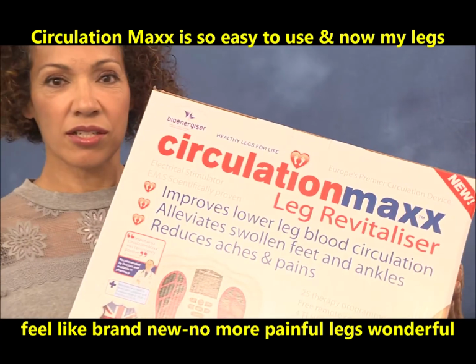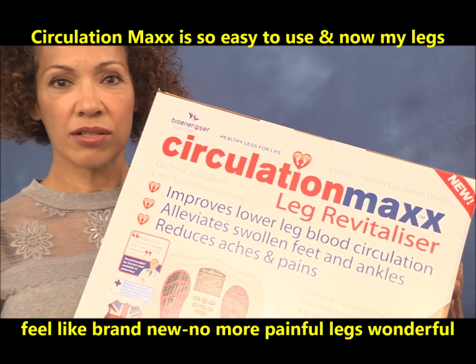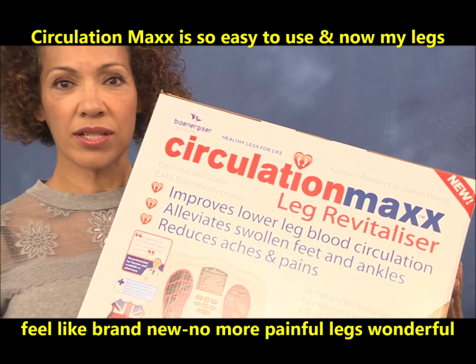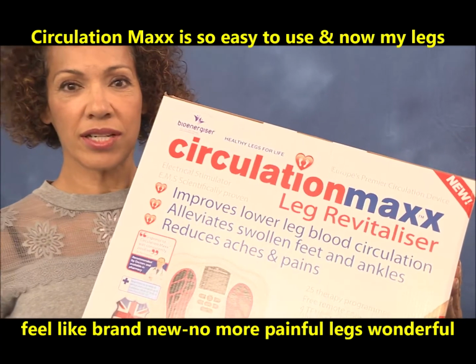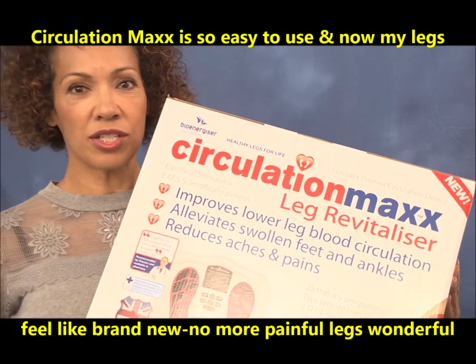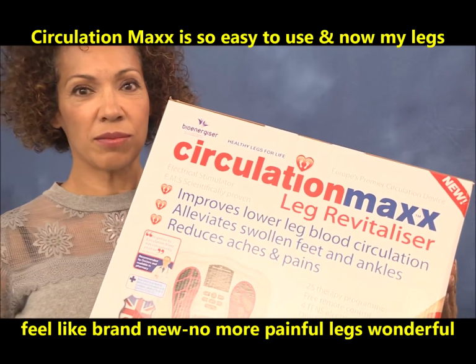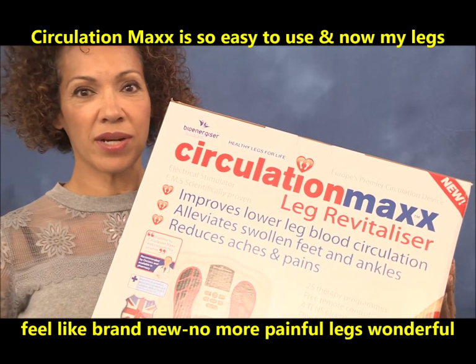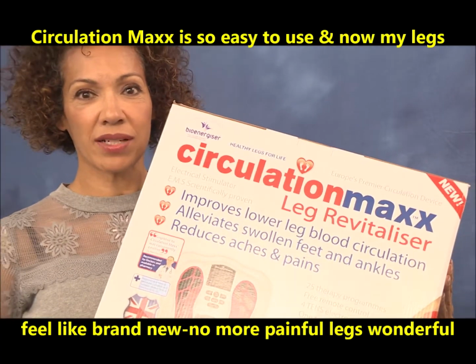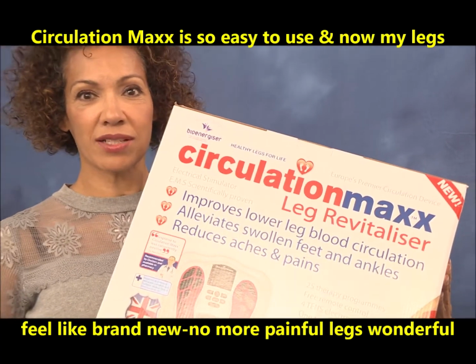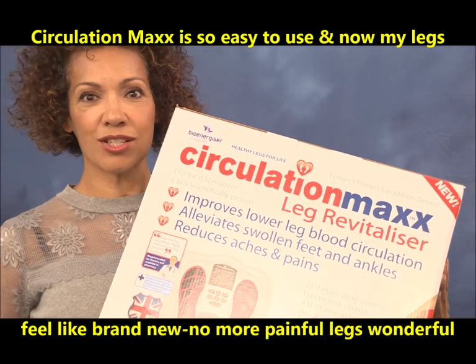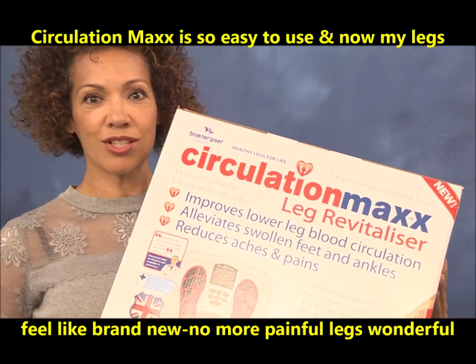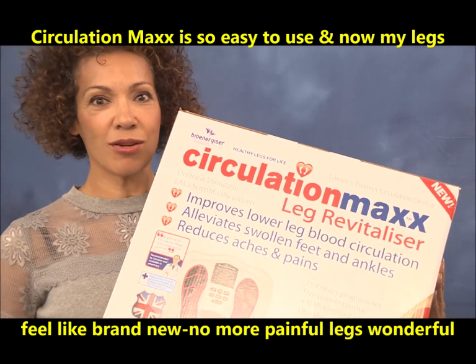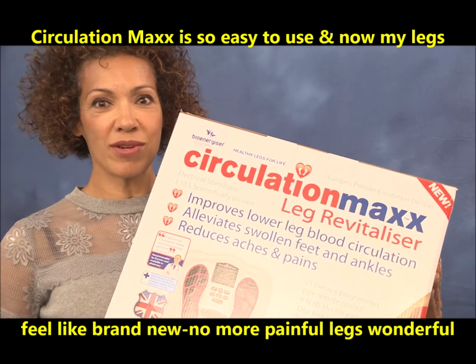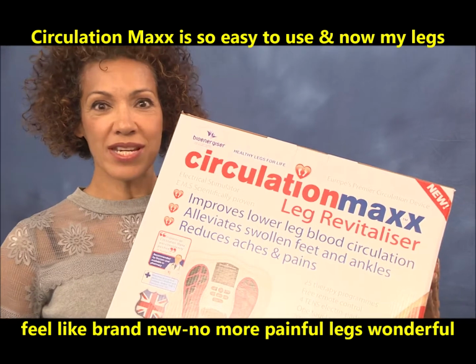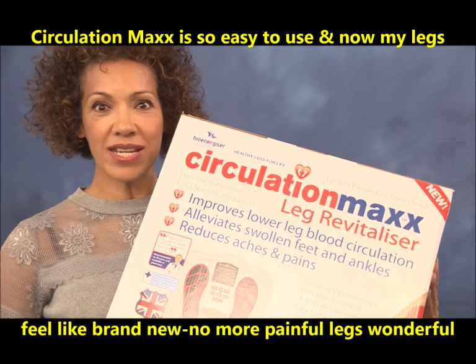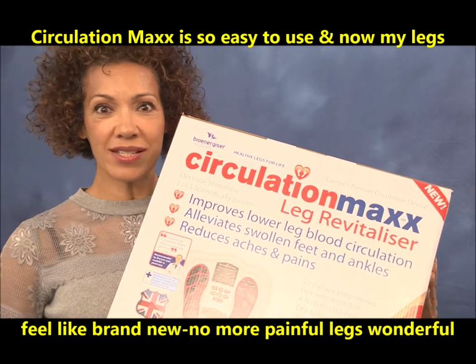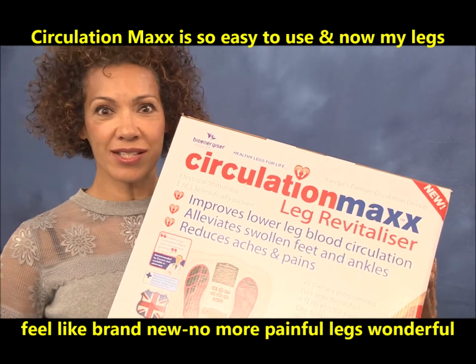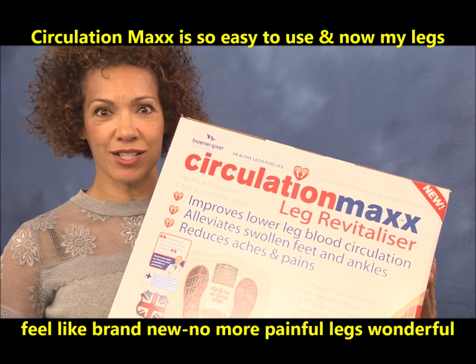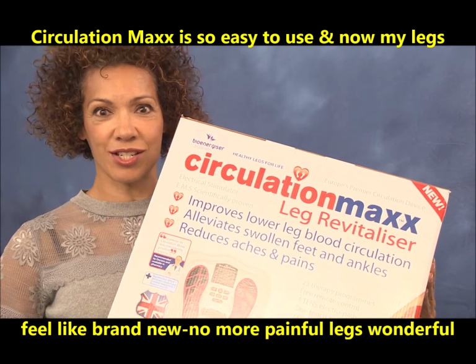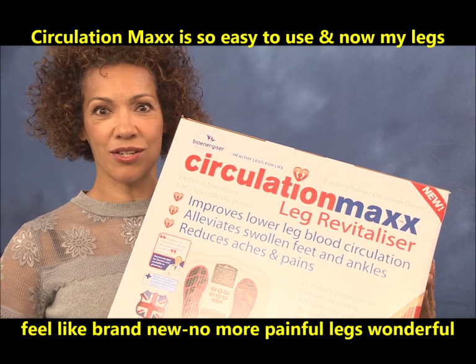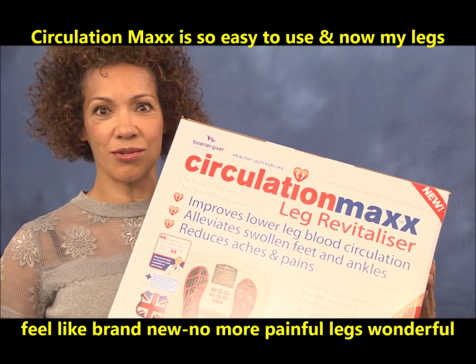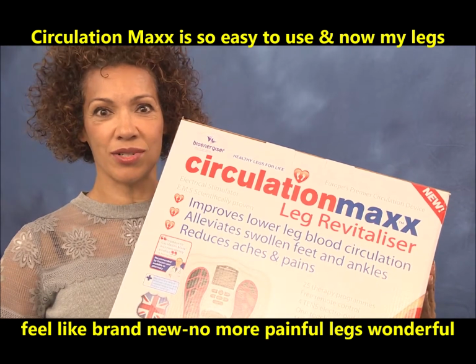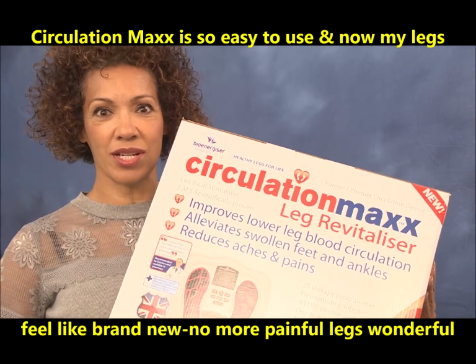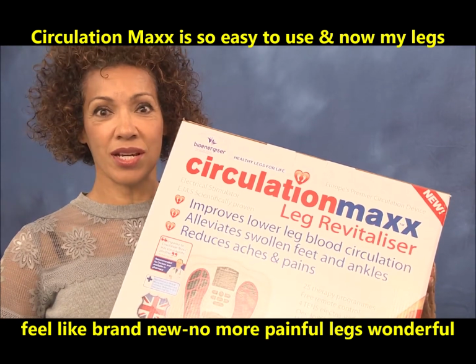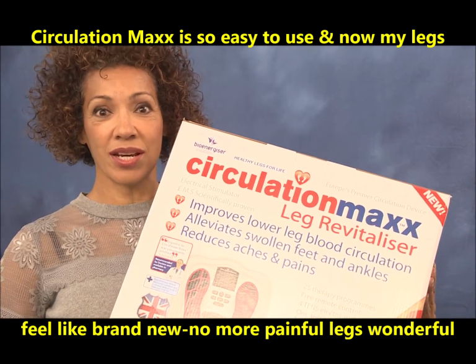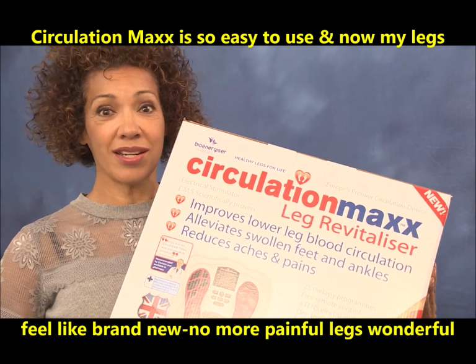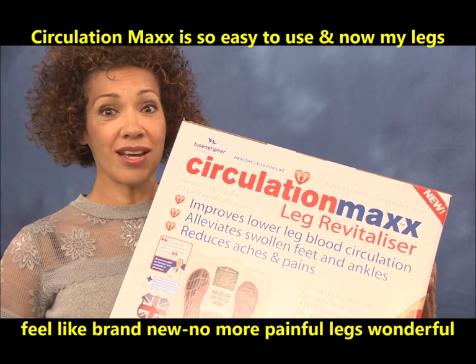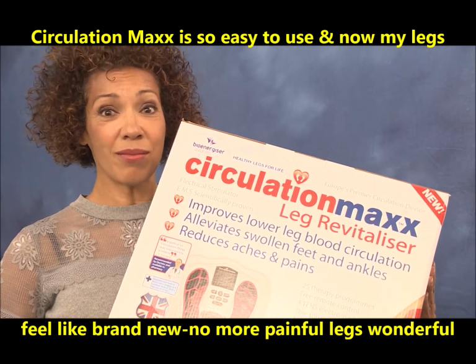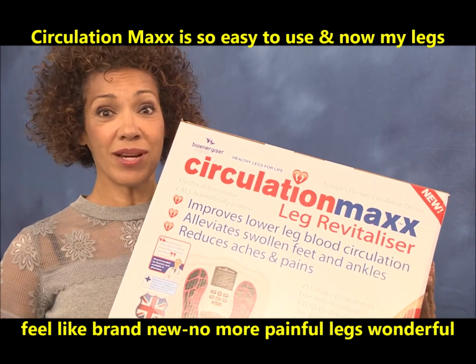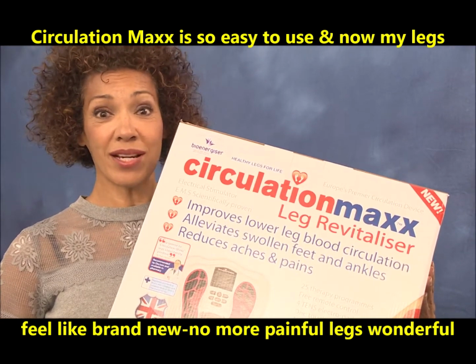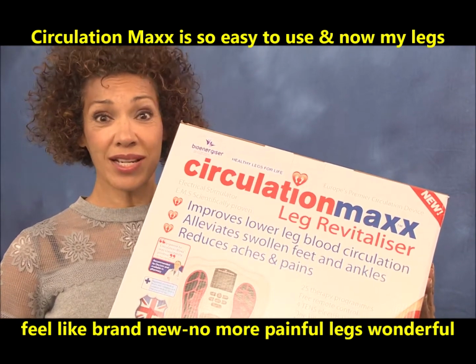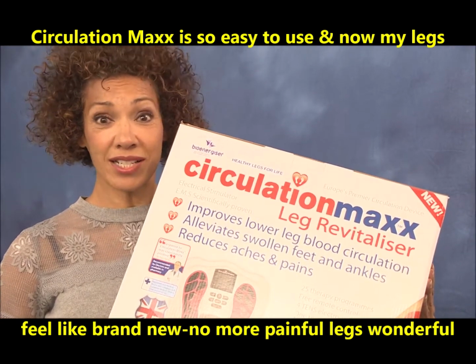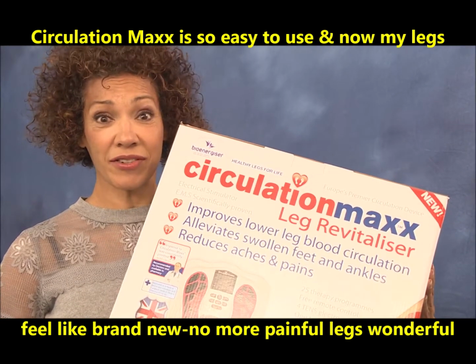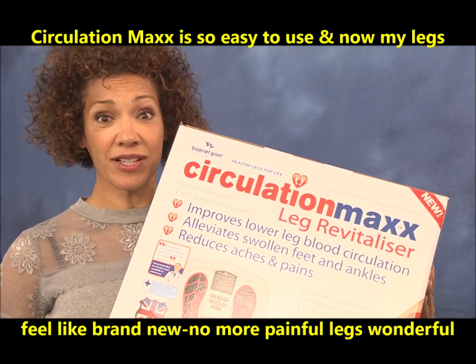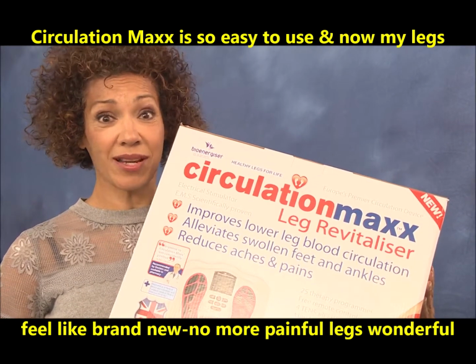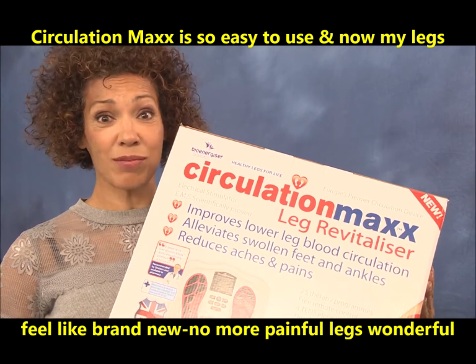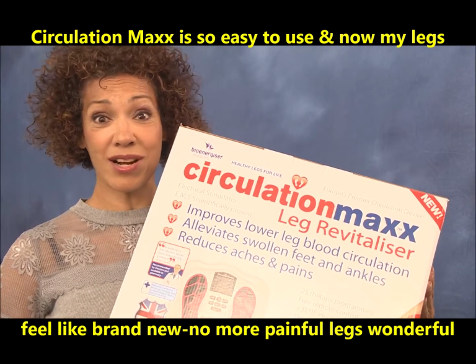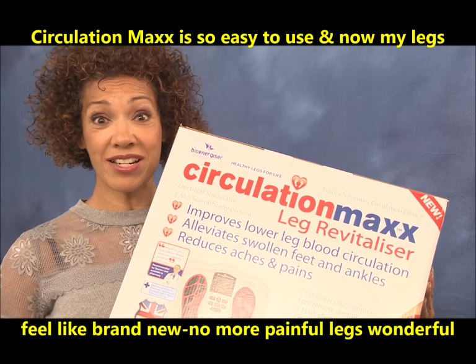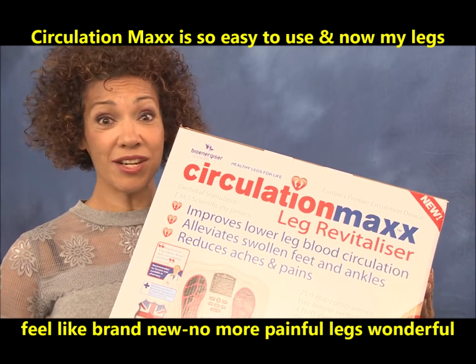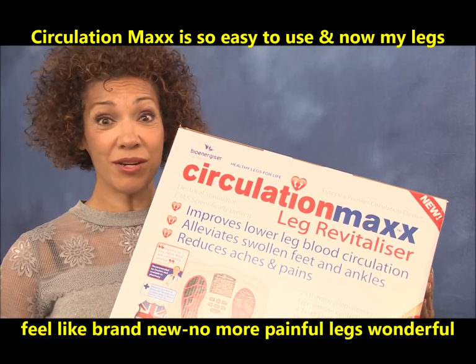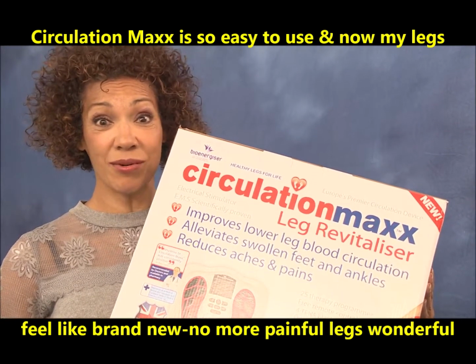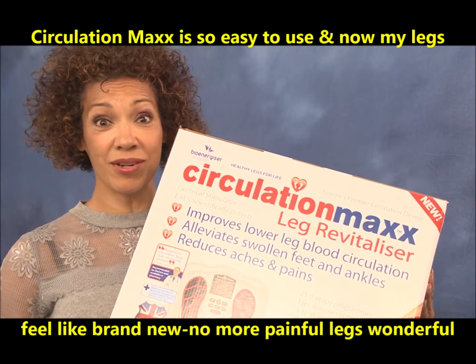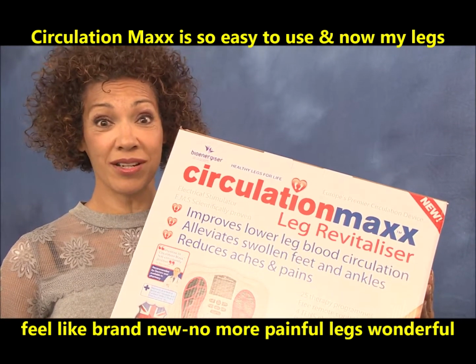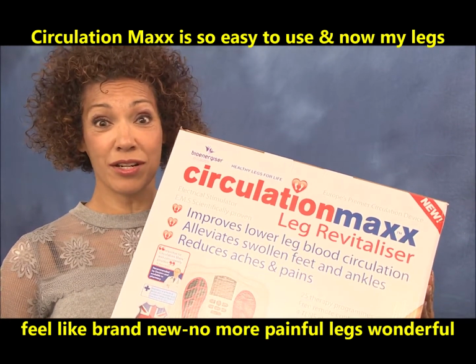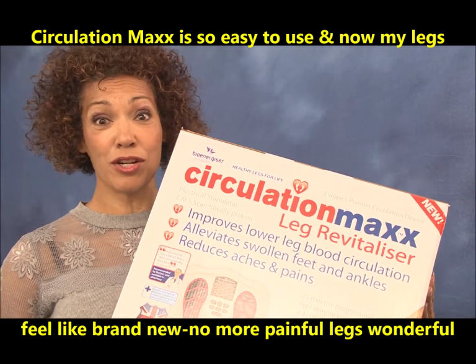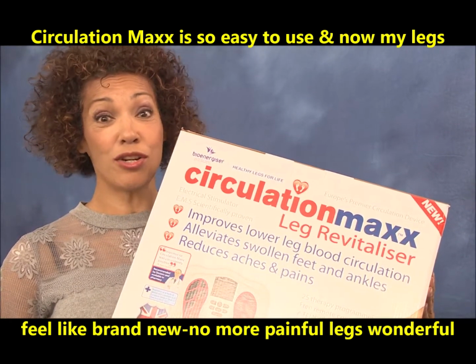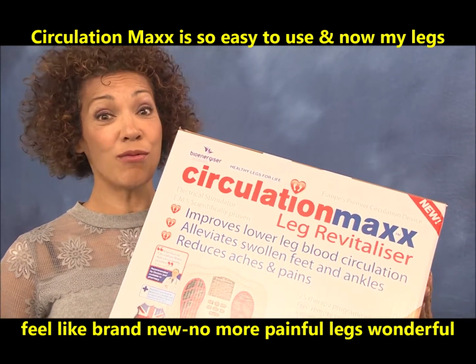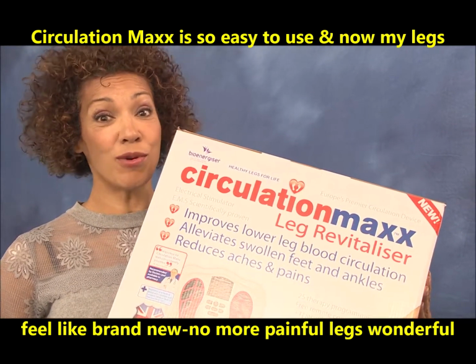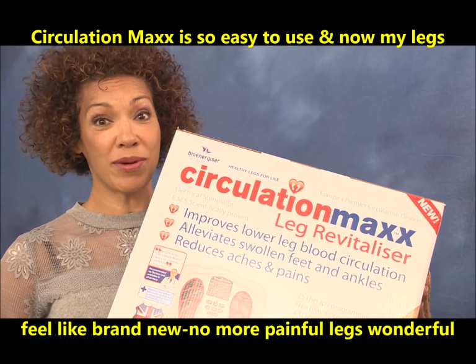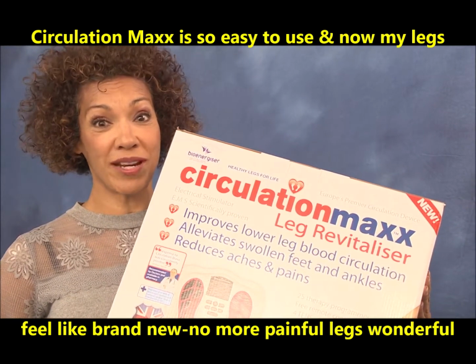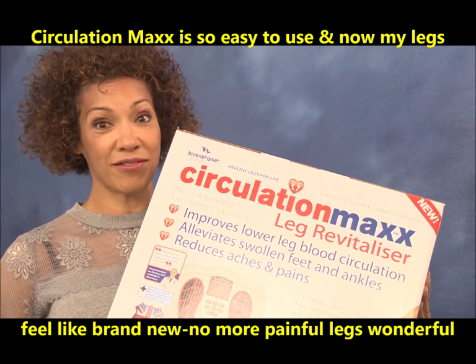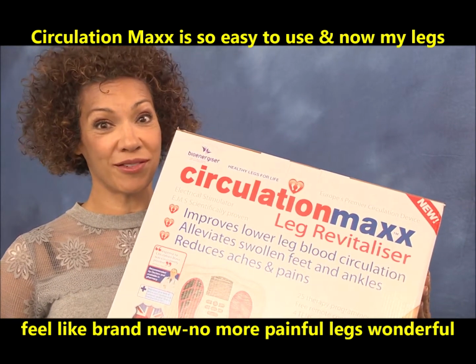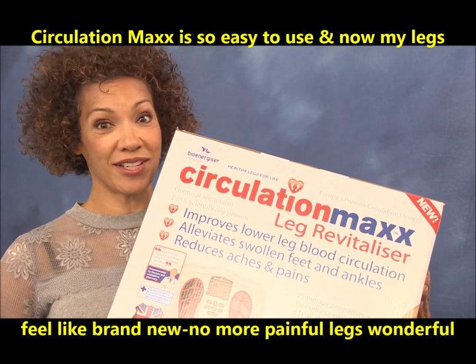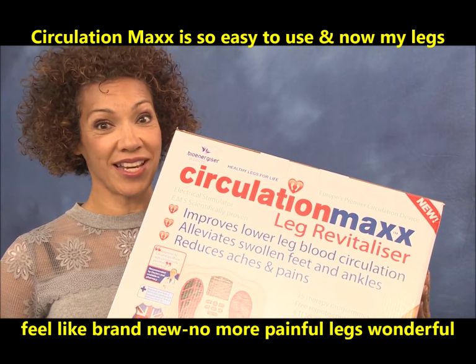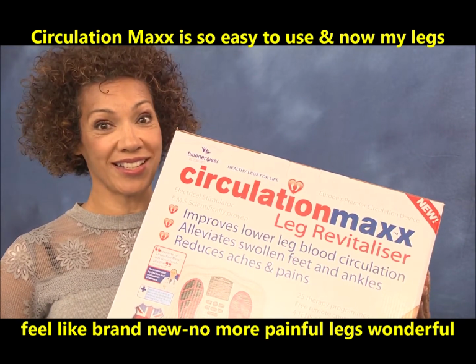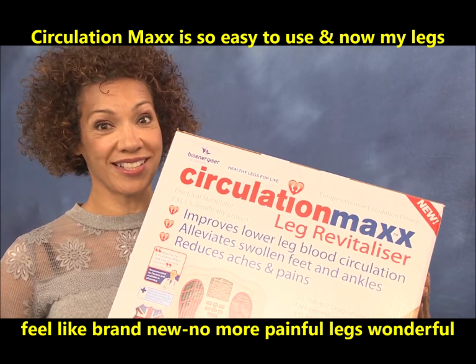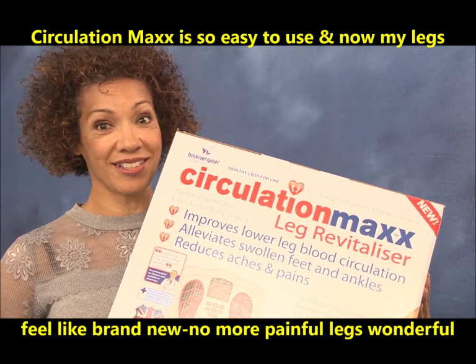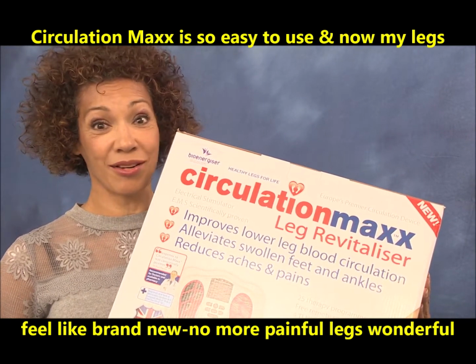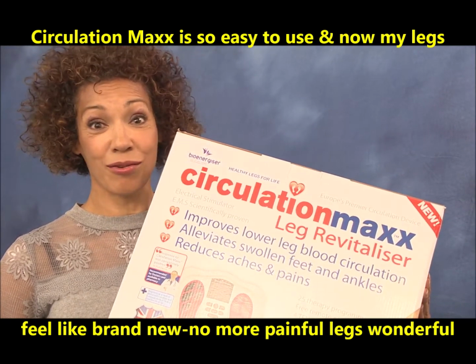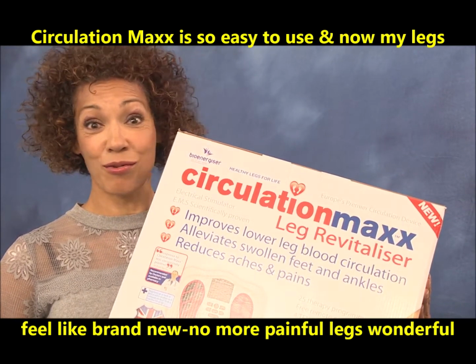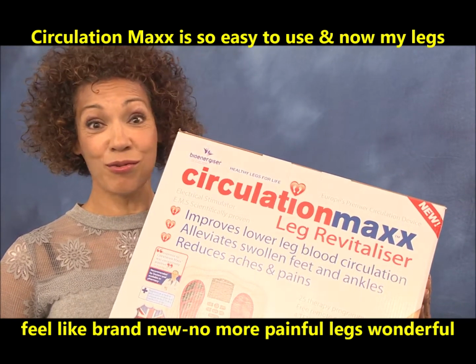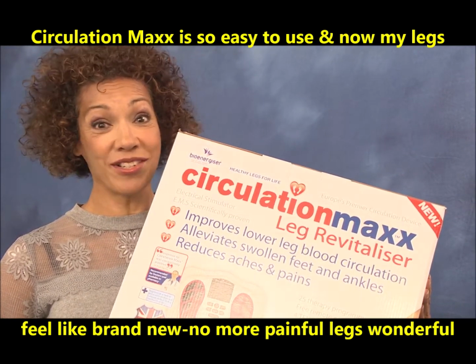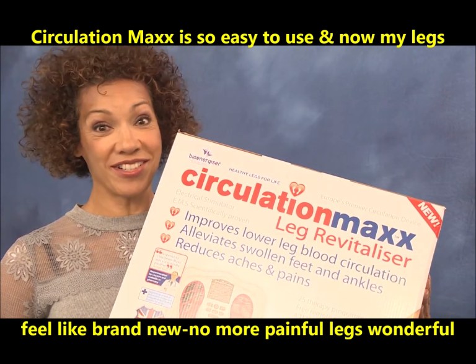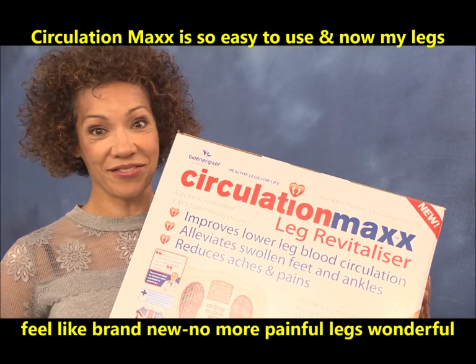Circulation Max is so easy to use and now my legs feel like brand new. No more painful legs. Wonderful.